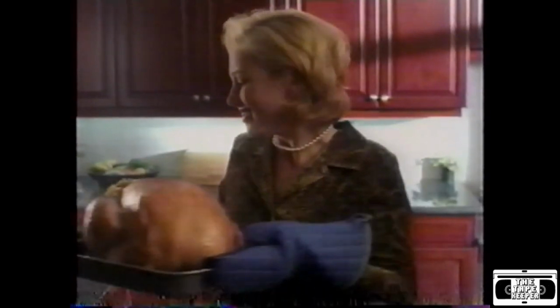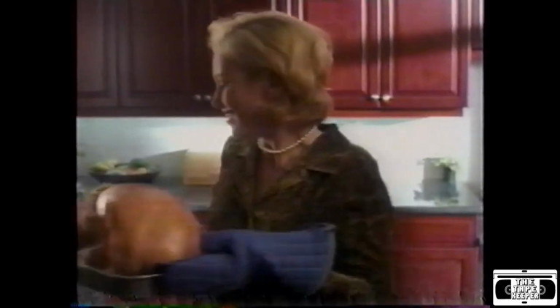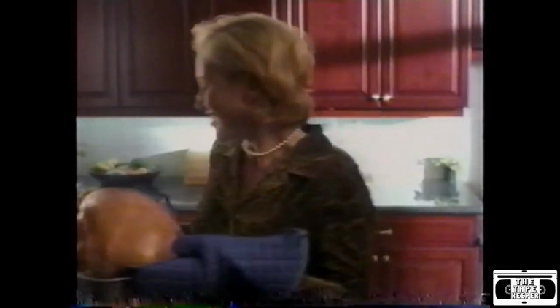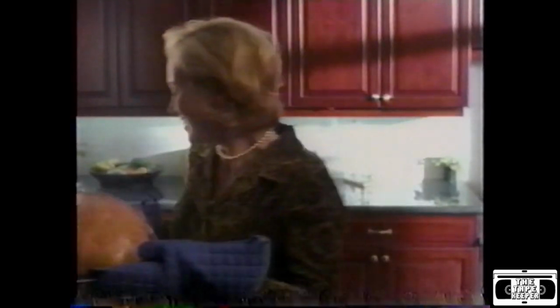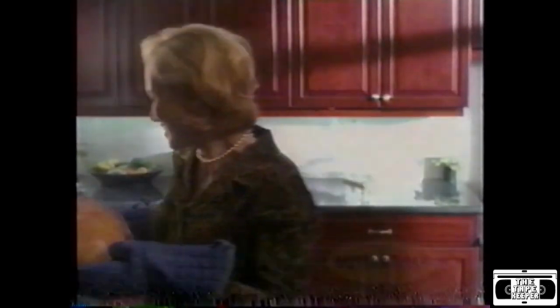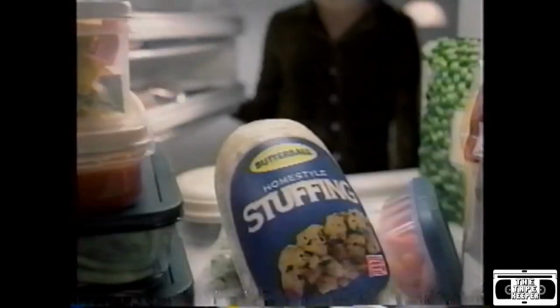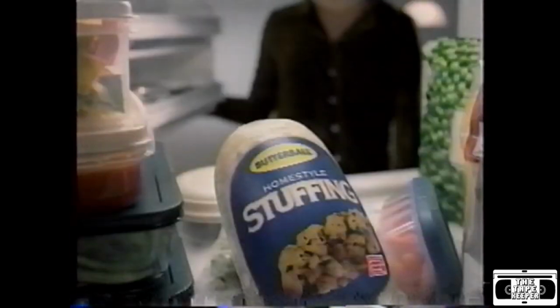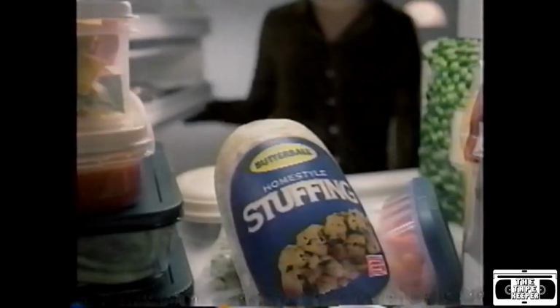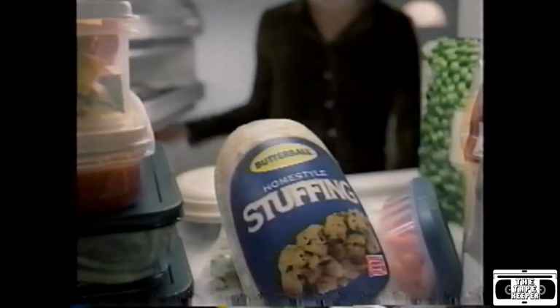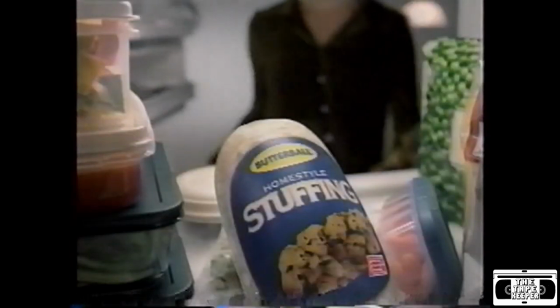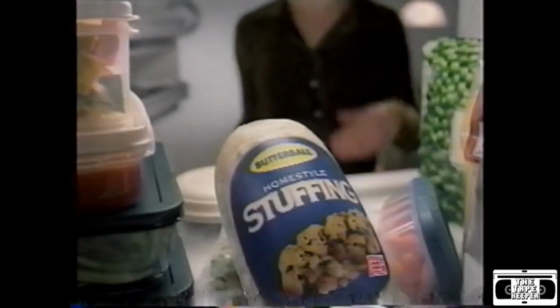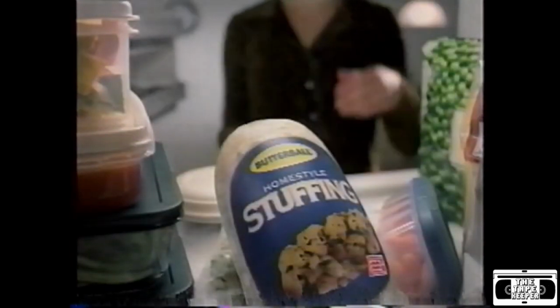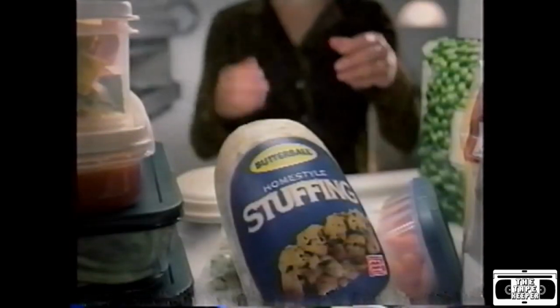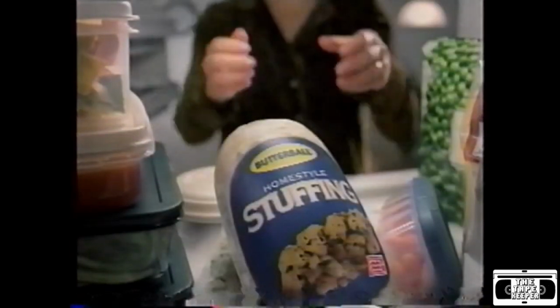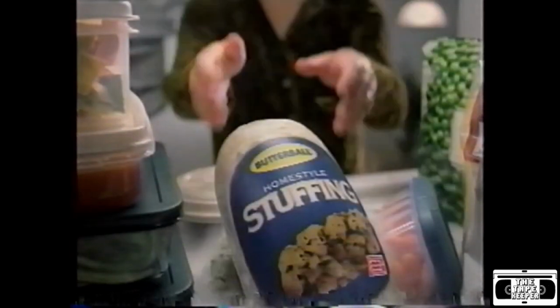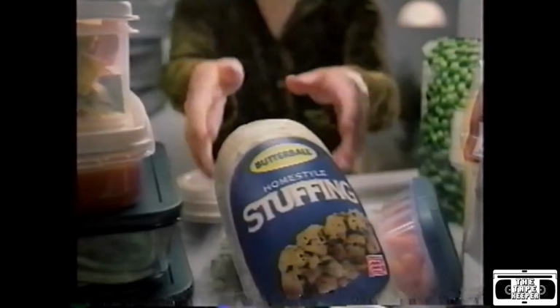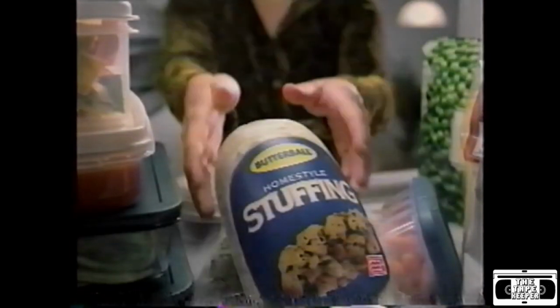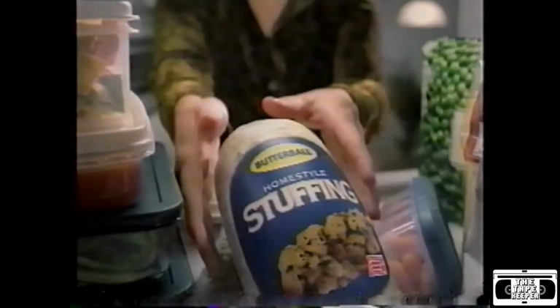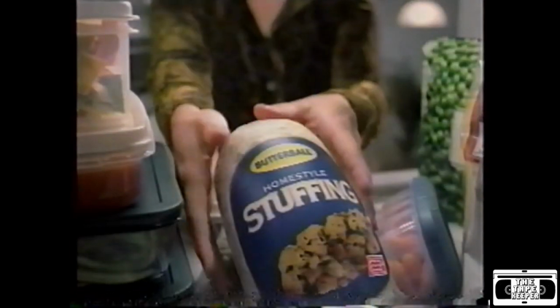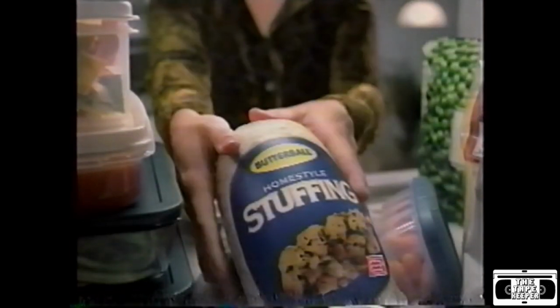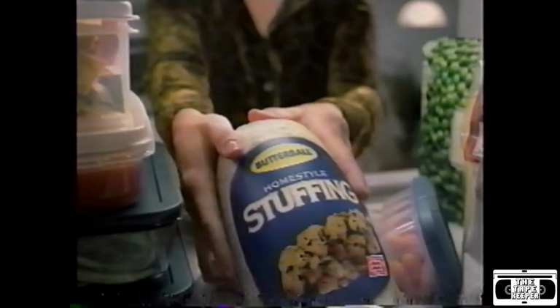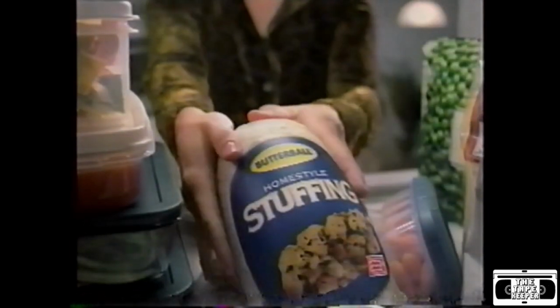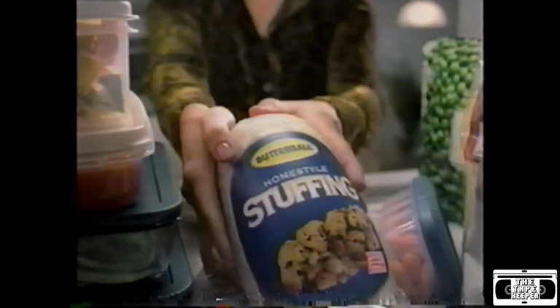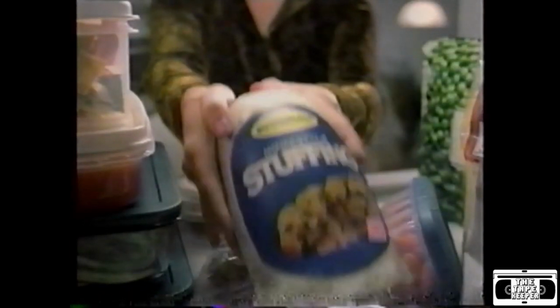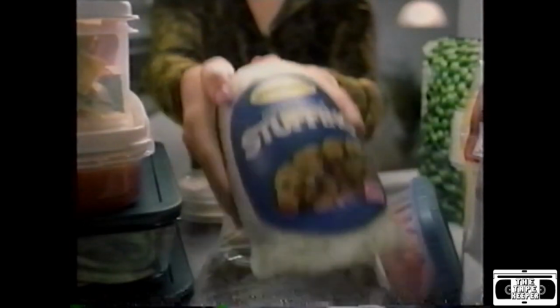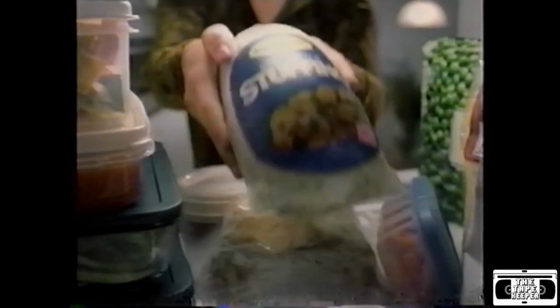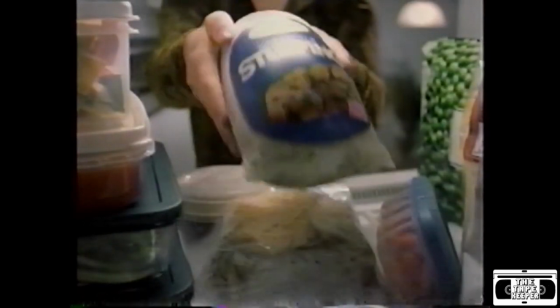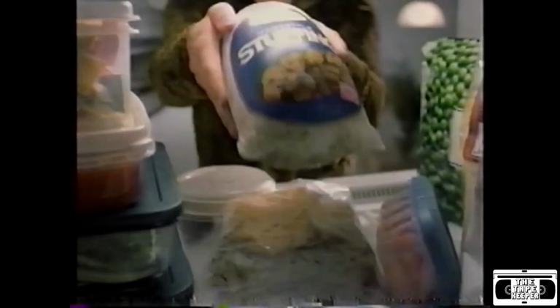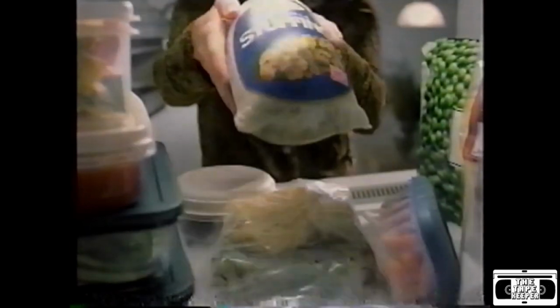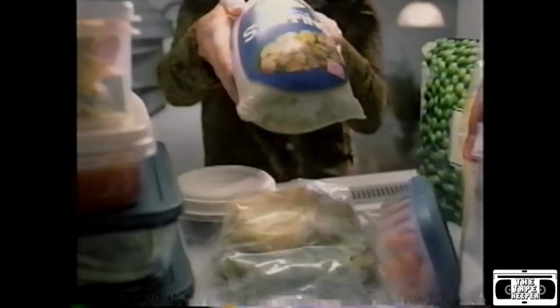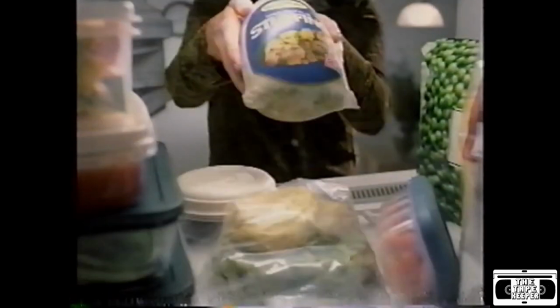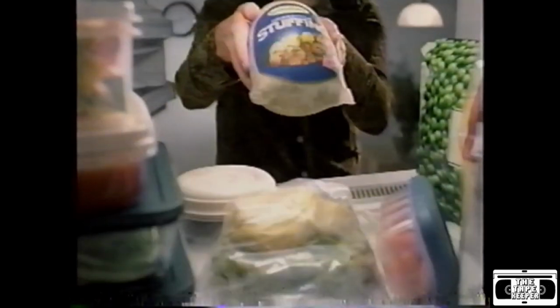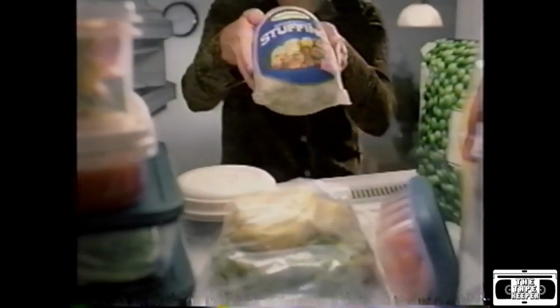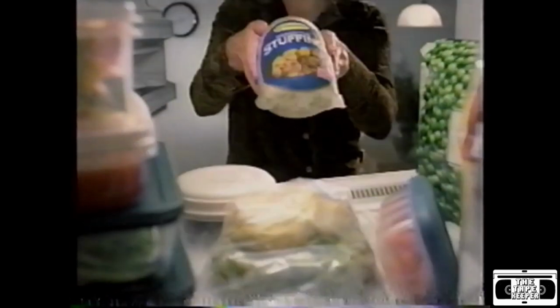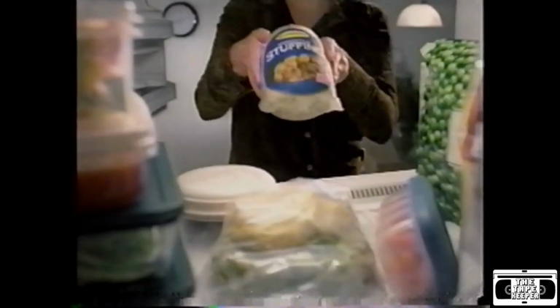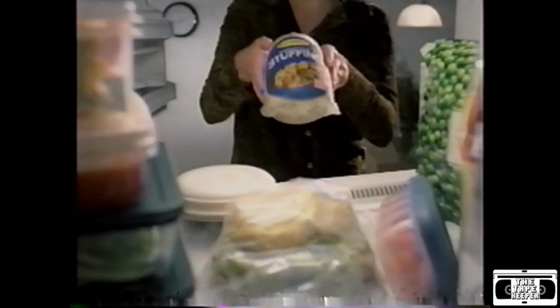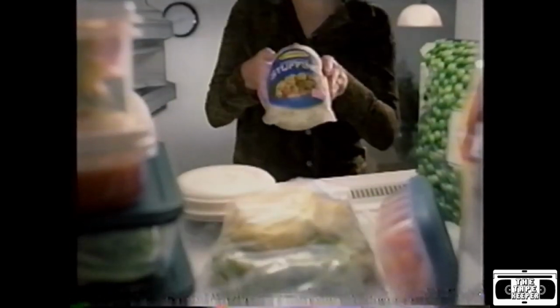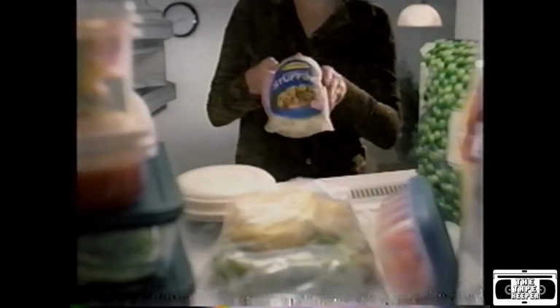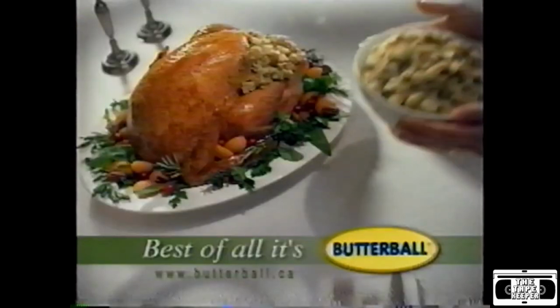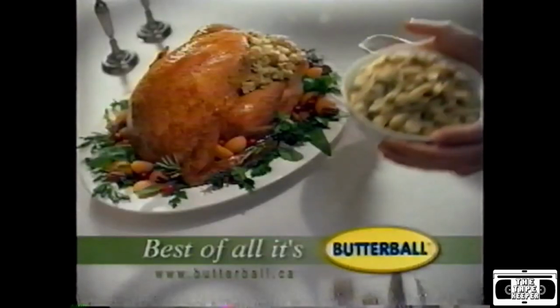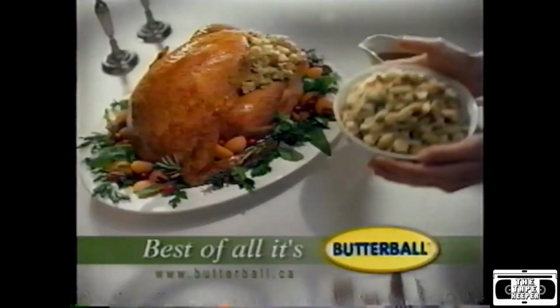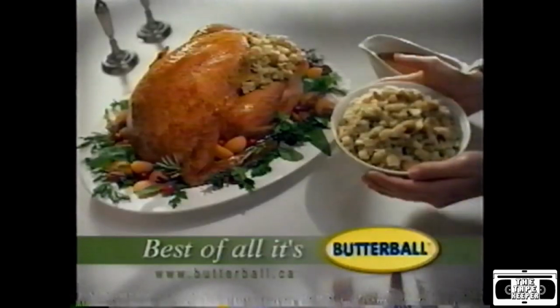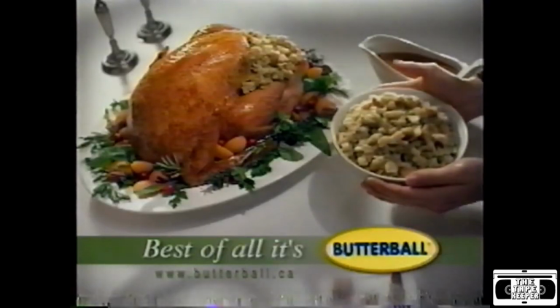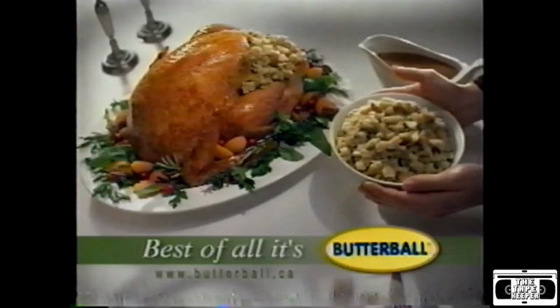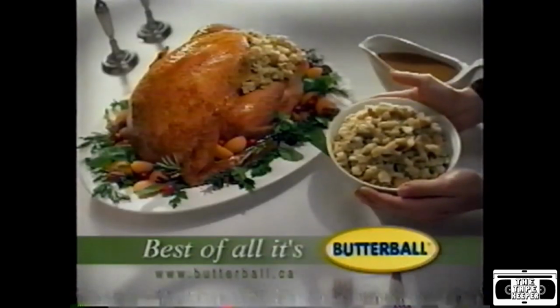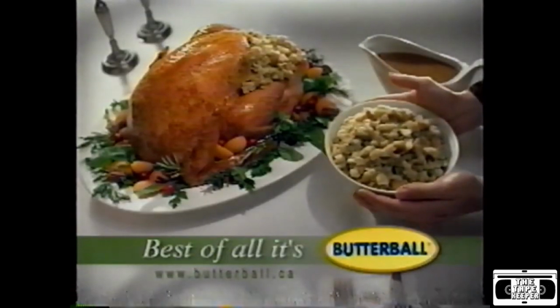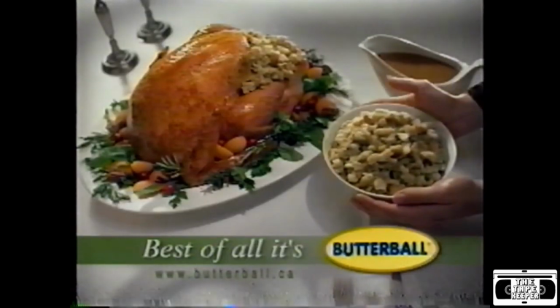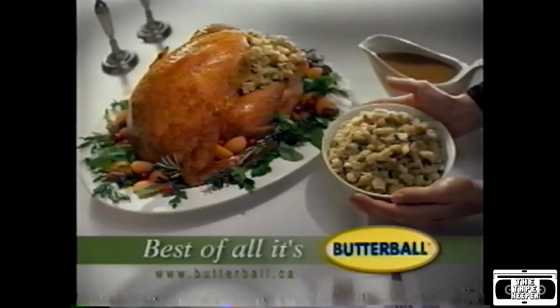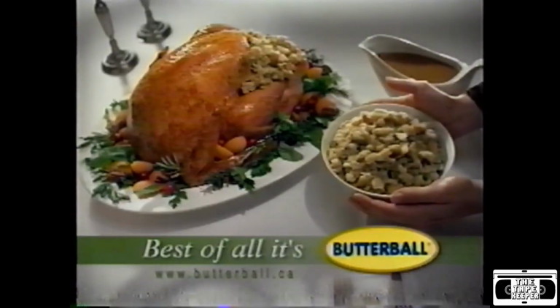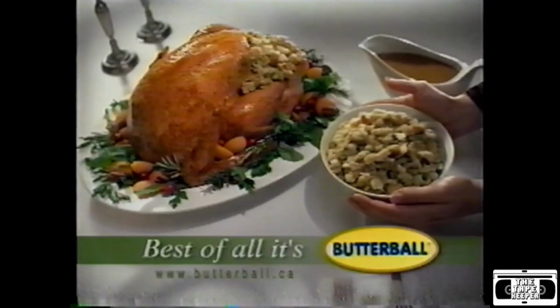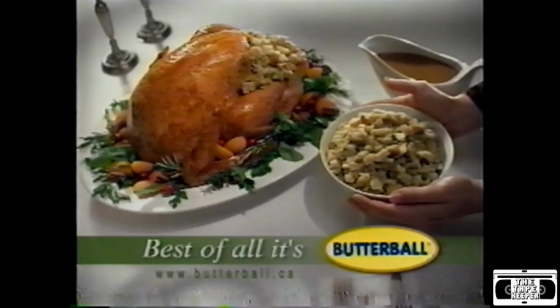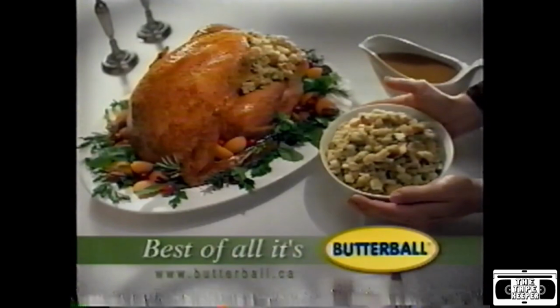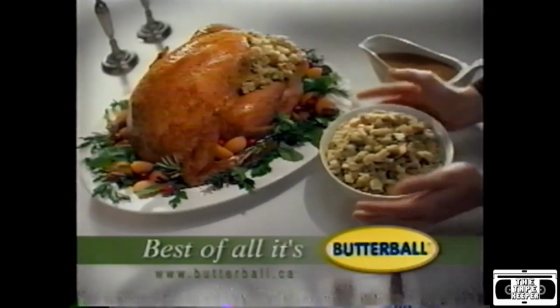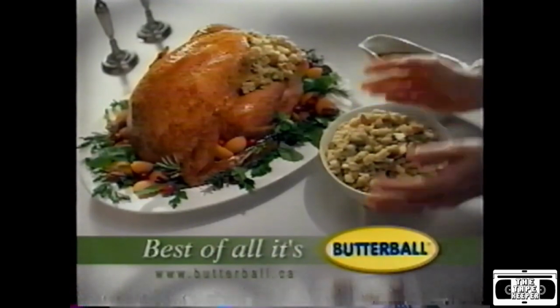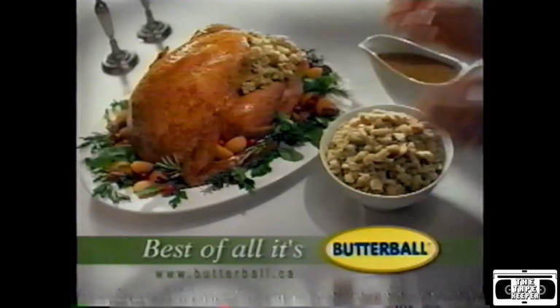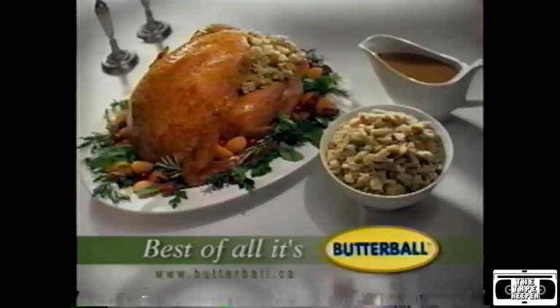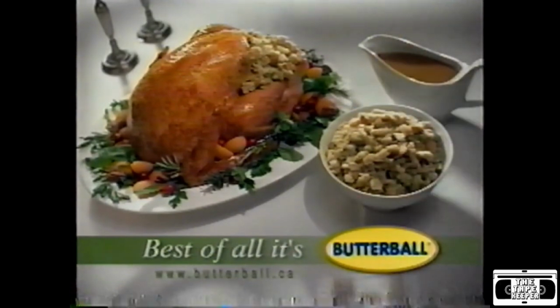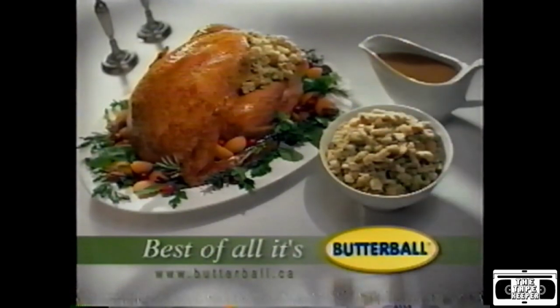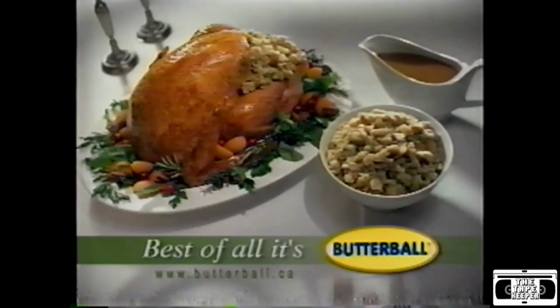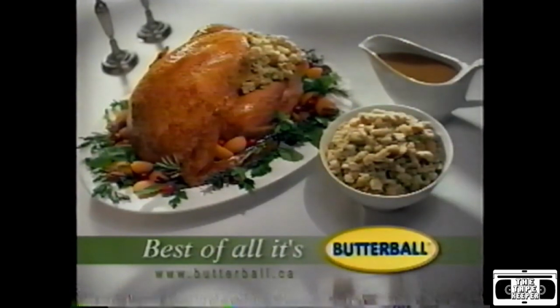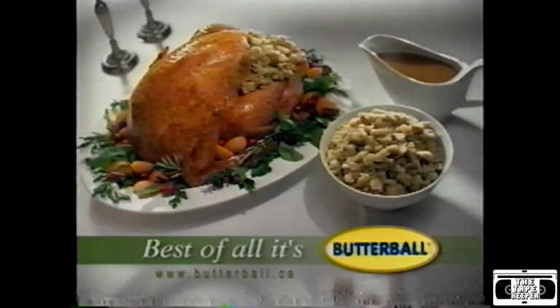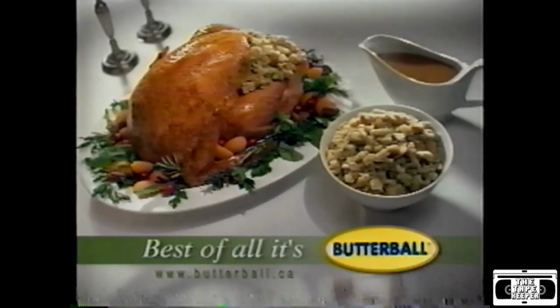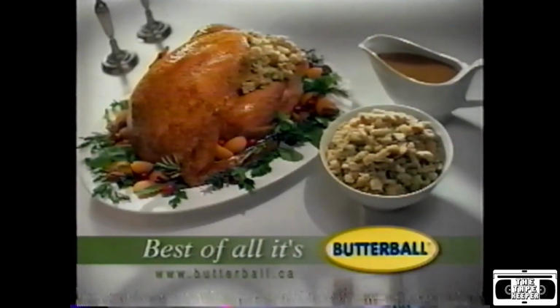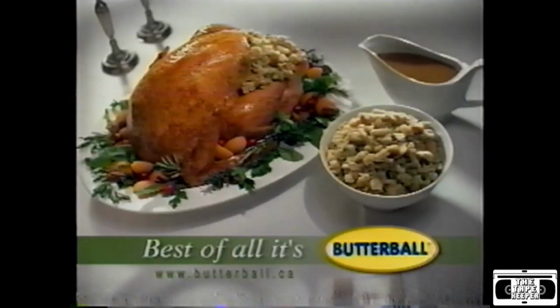And for extra stuffing, try new frozen Butterball homestyle stuffing. Best of all, it's Butterball.